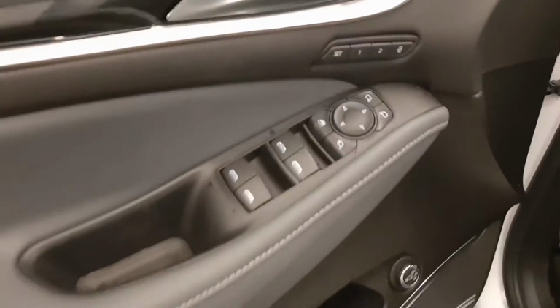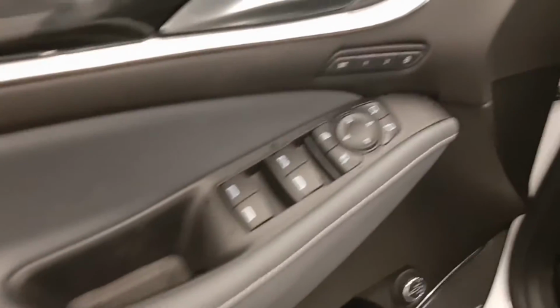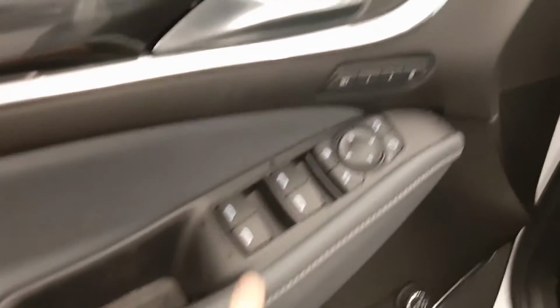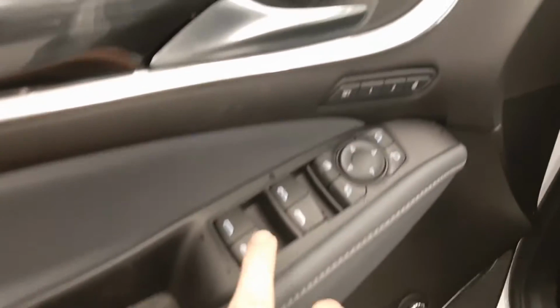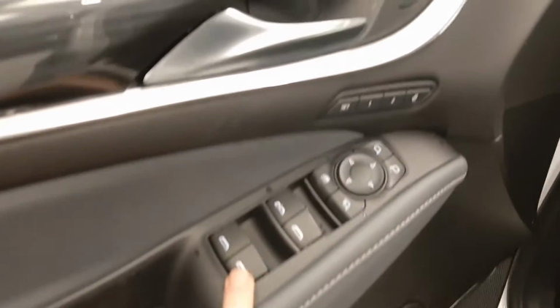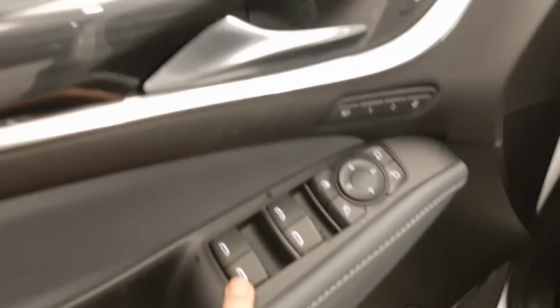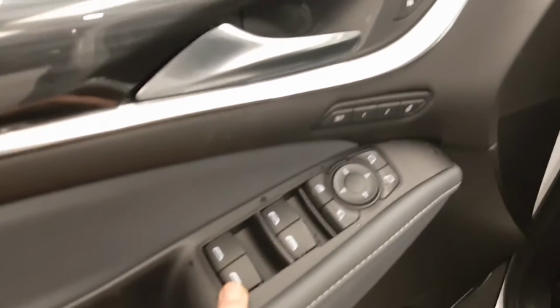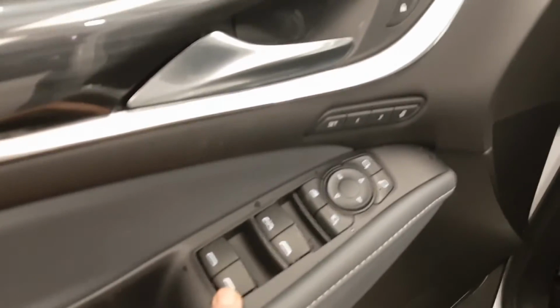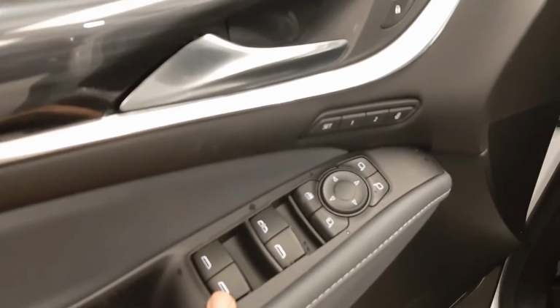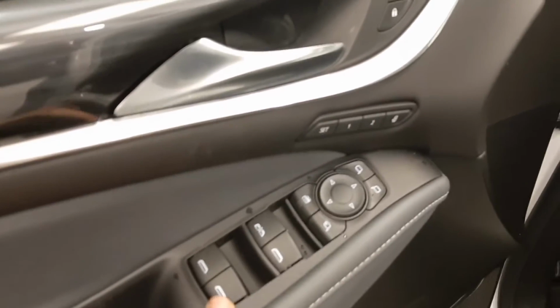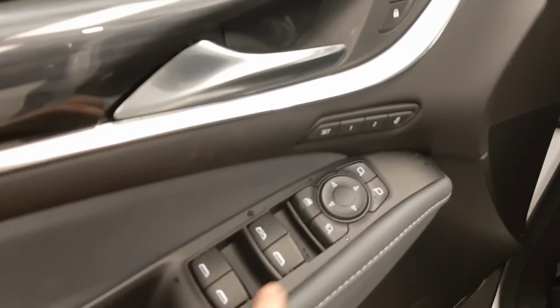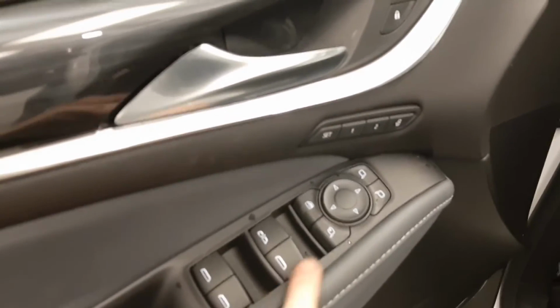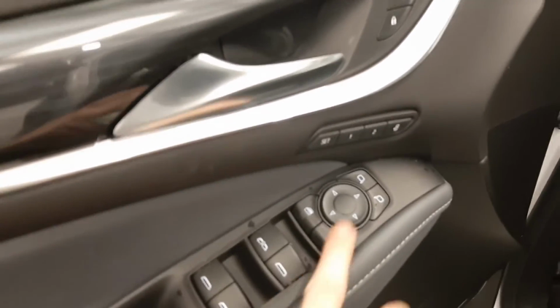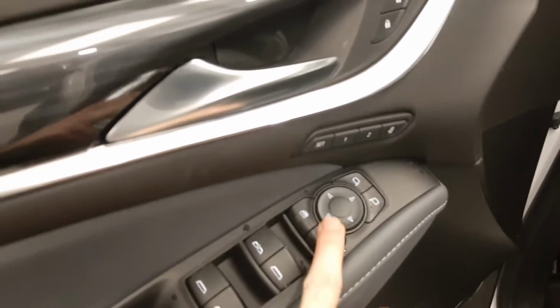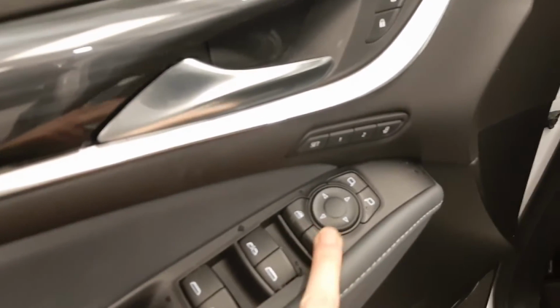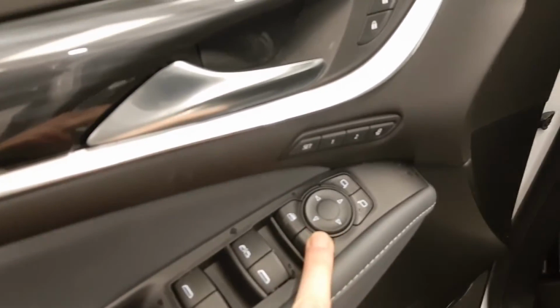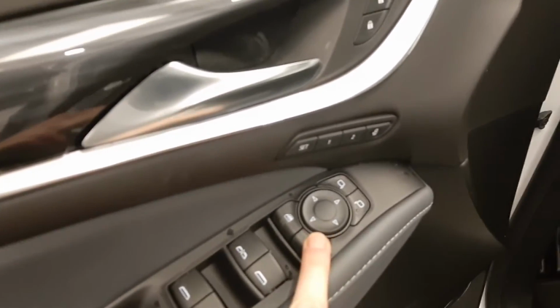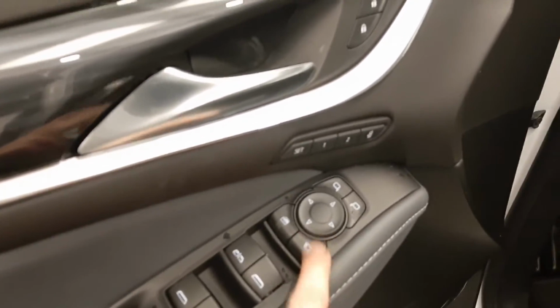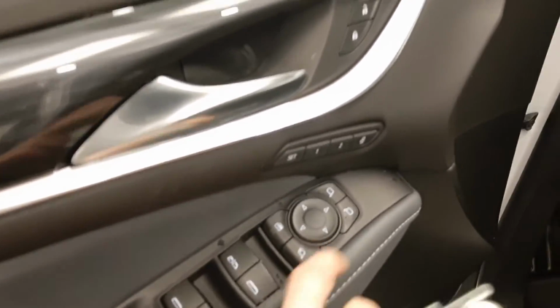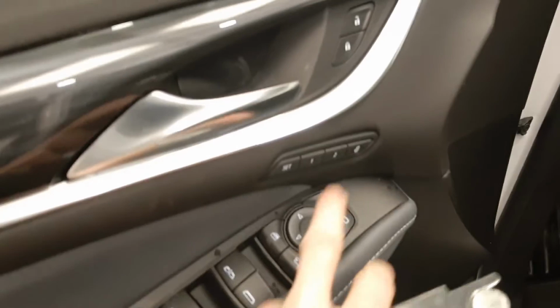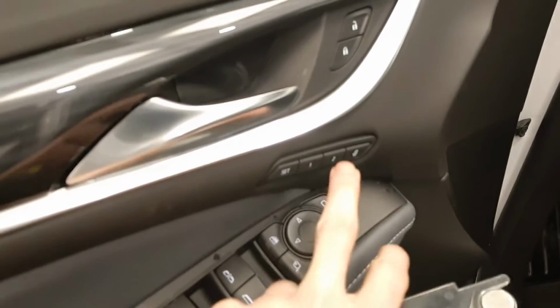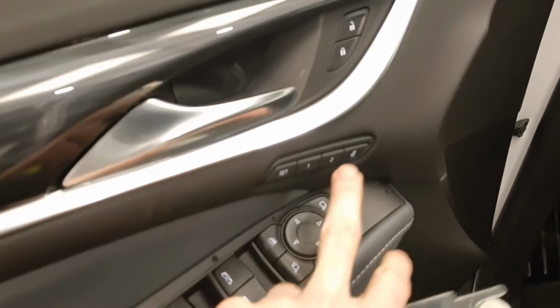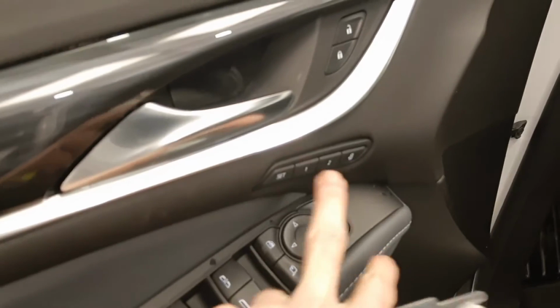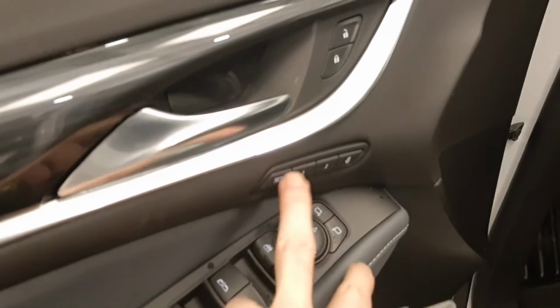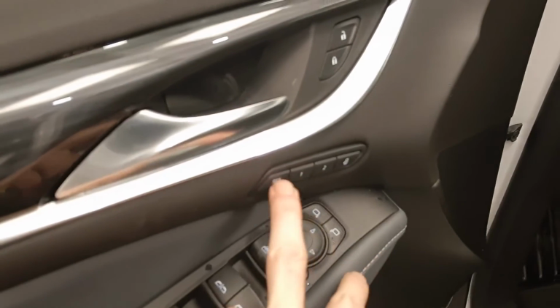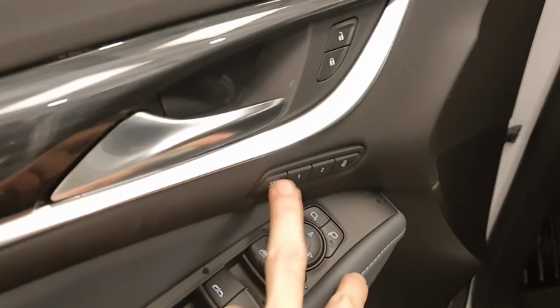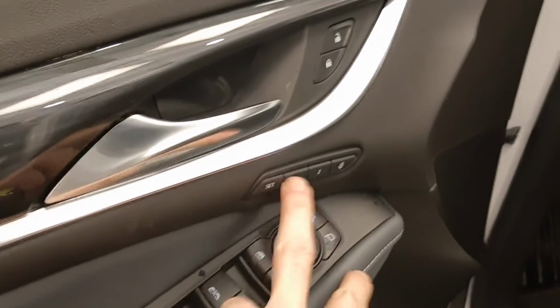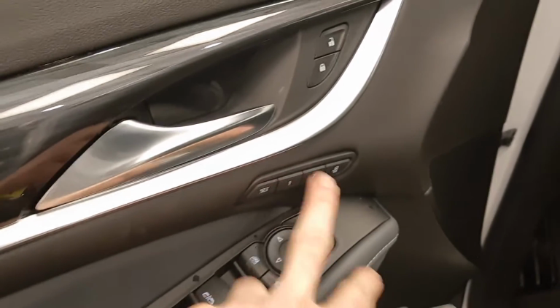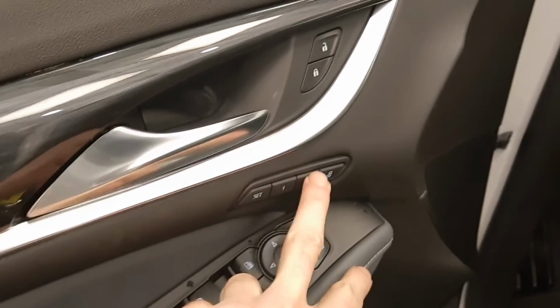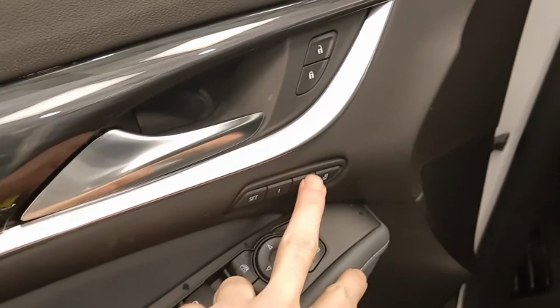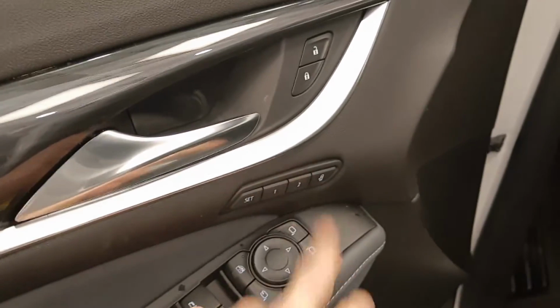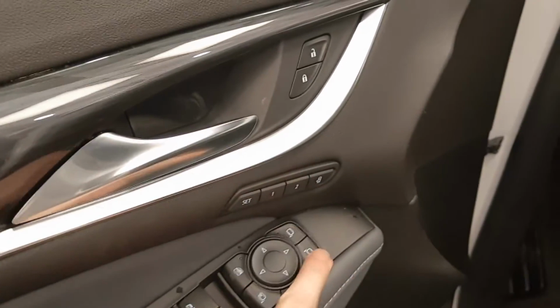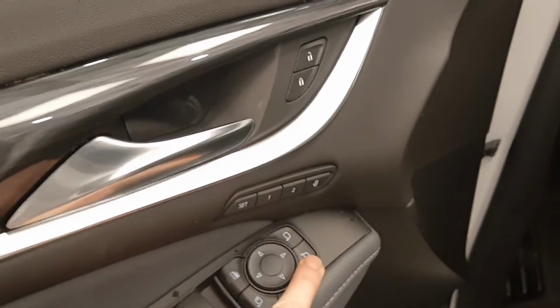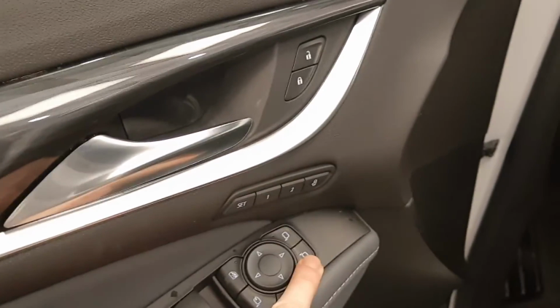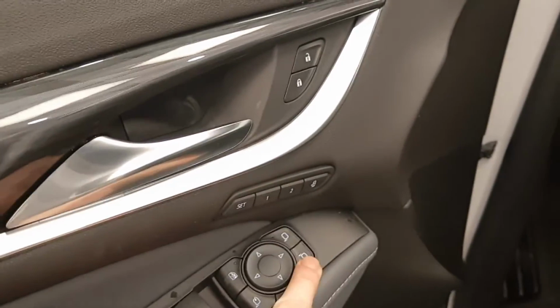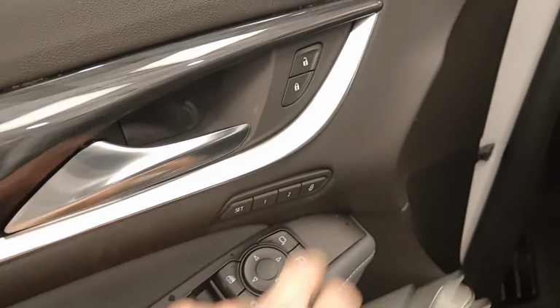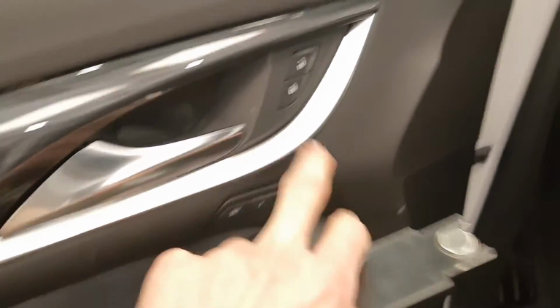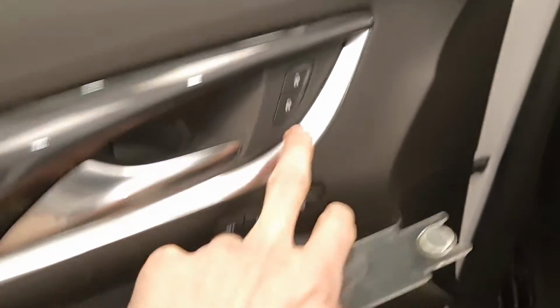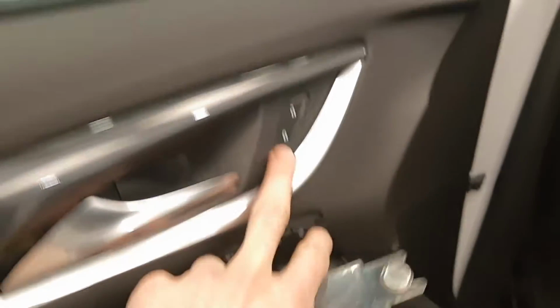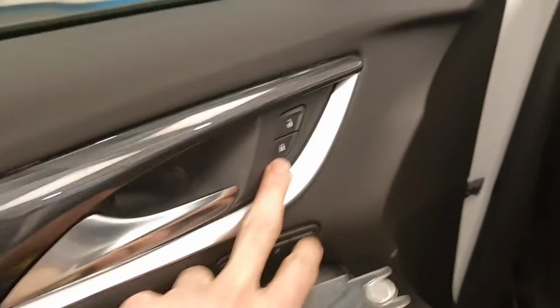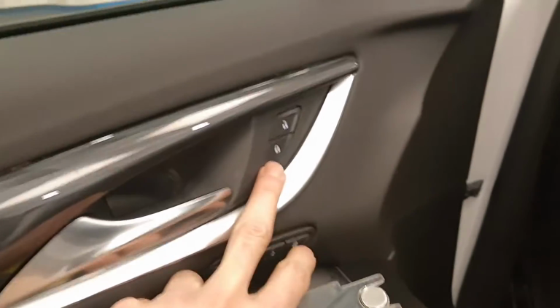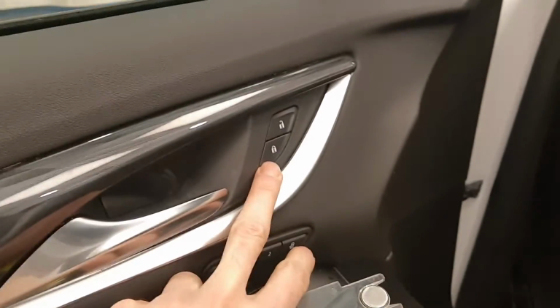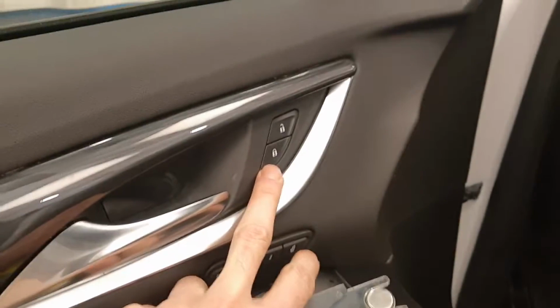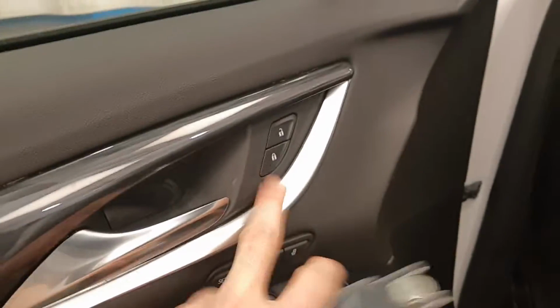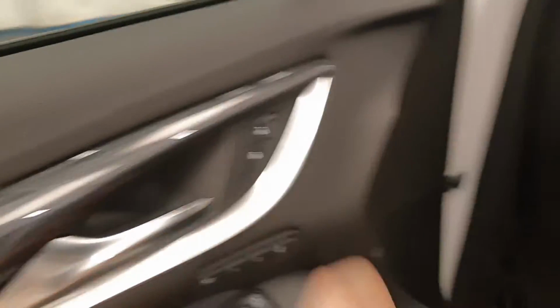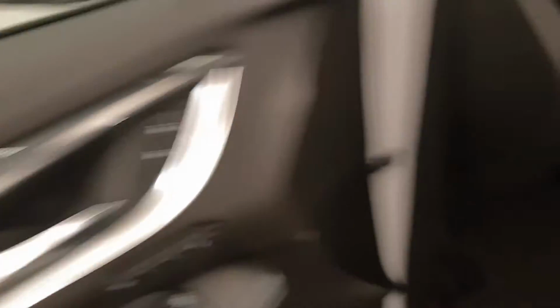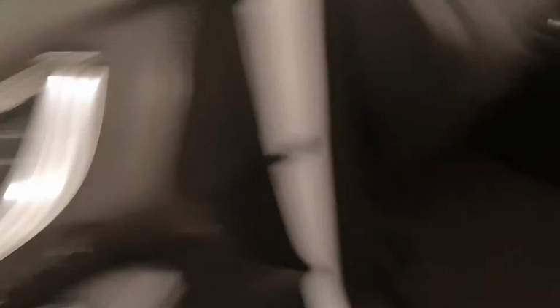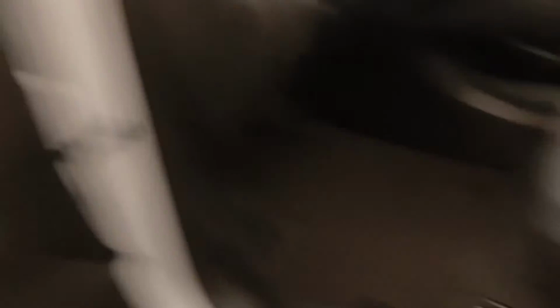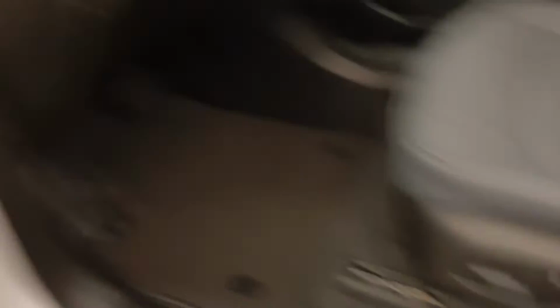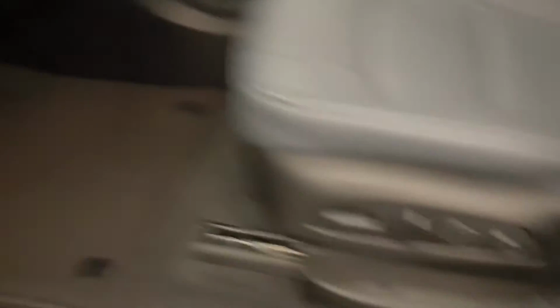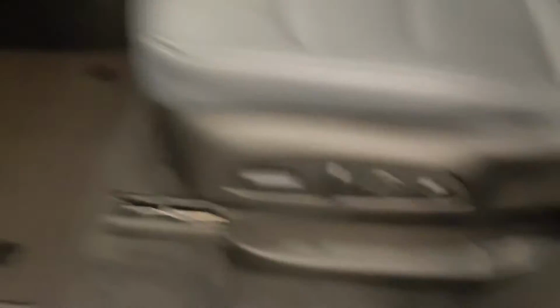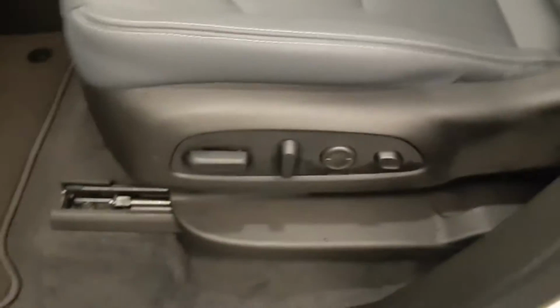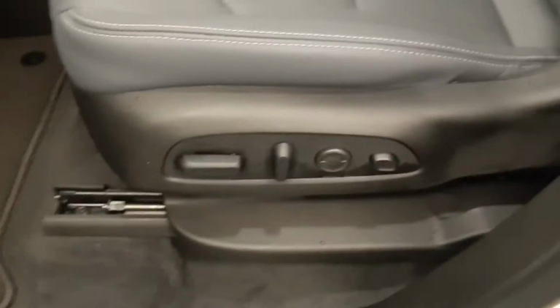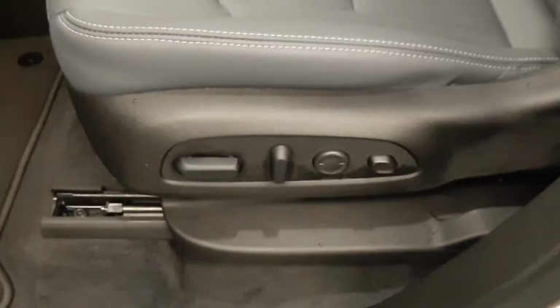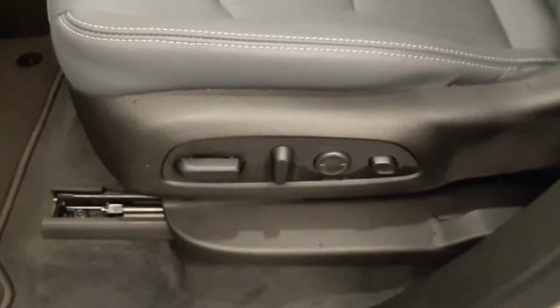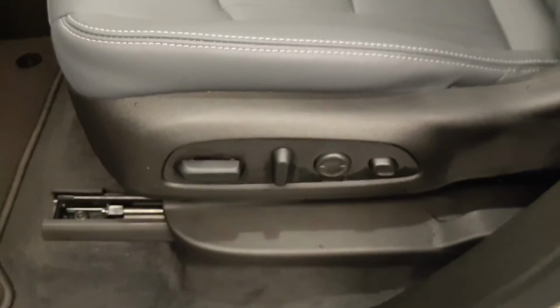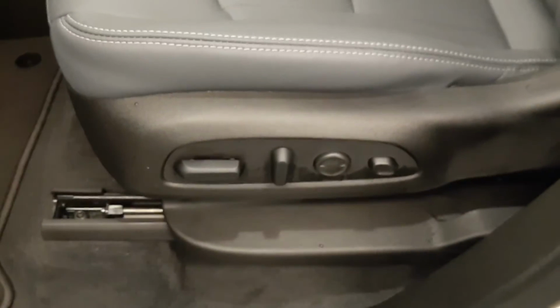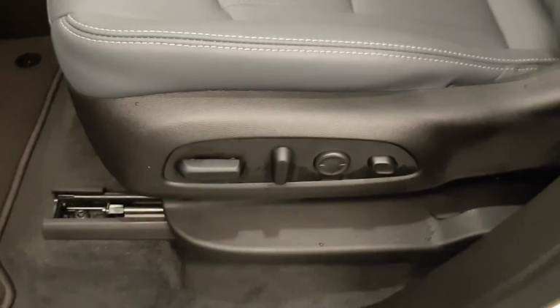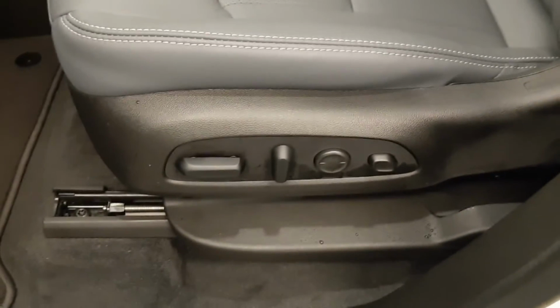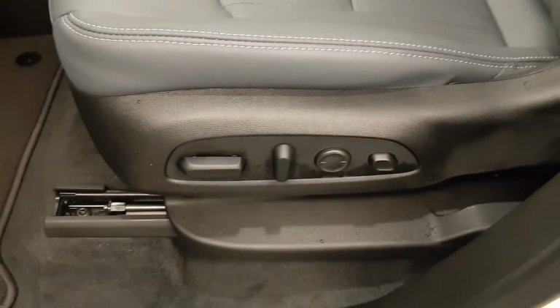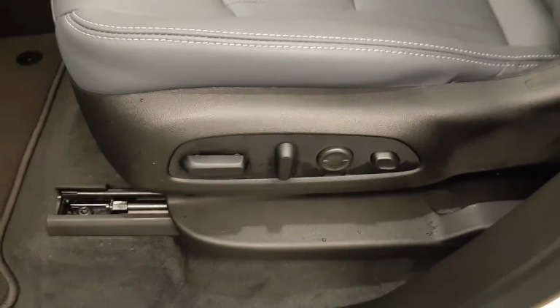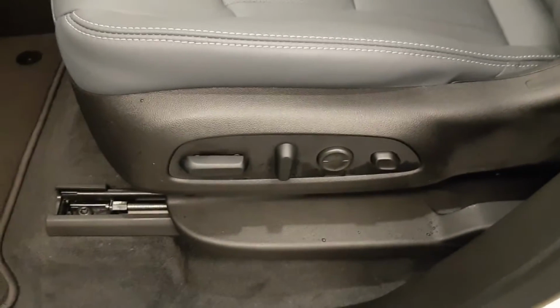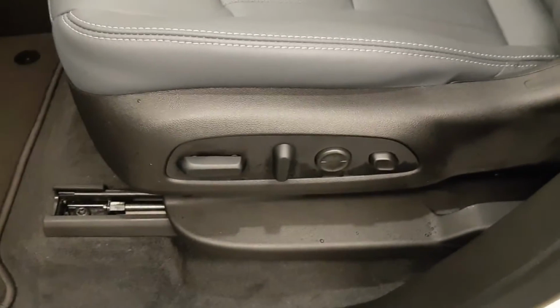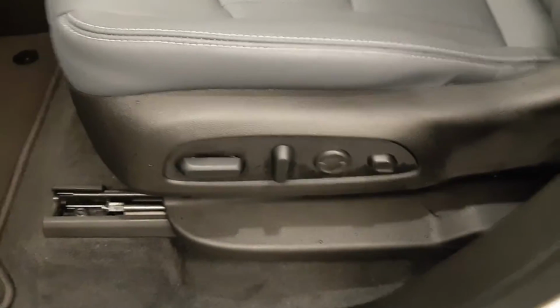It's got power windows, power mirrors, memory seat and easy exit, power locks, and power driver's seat.